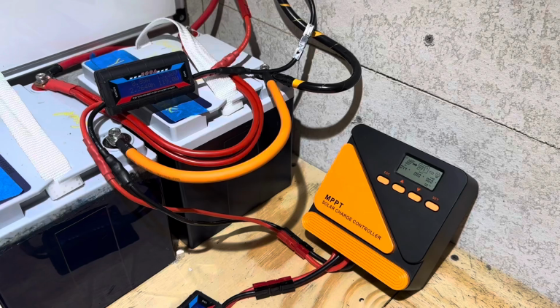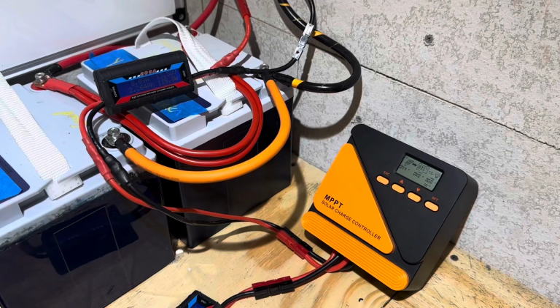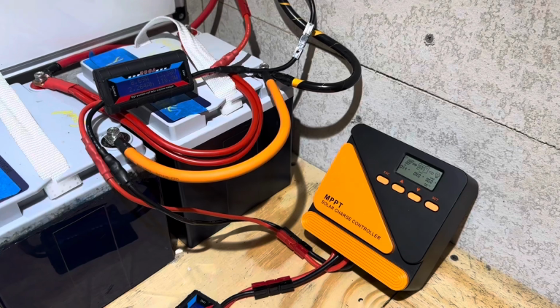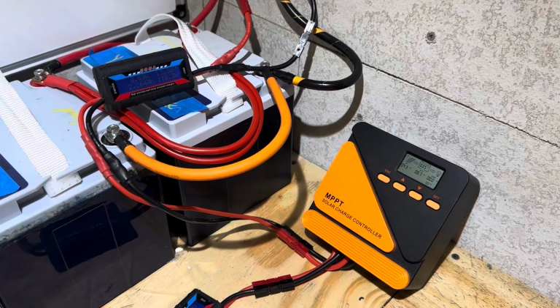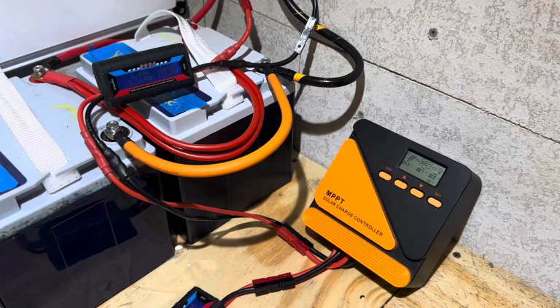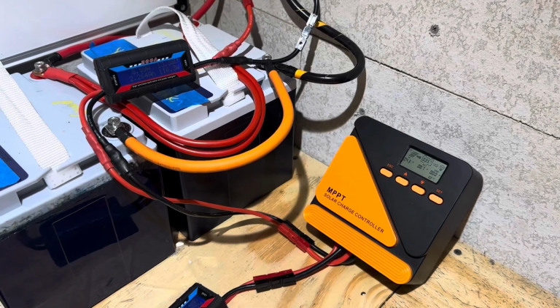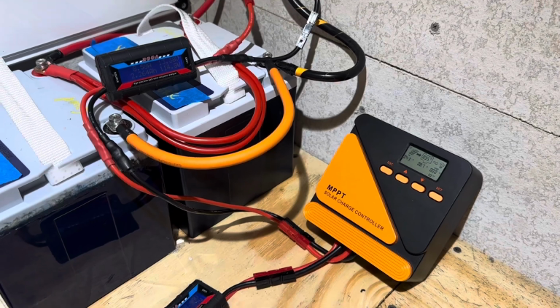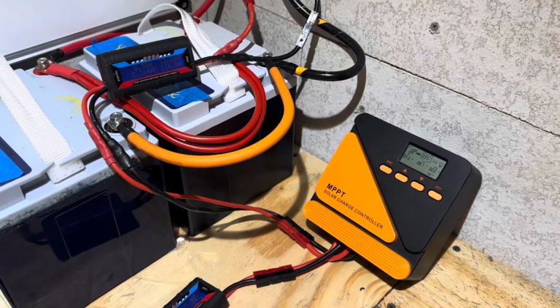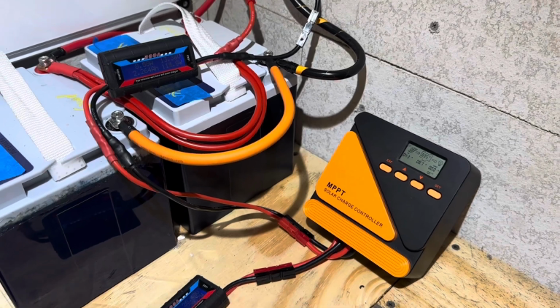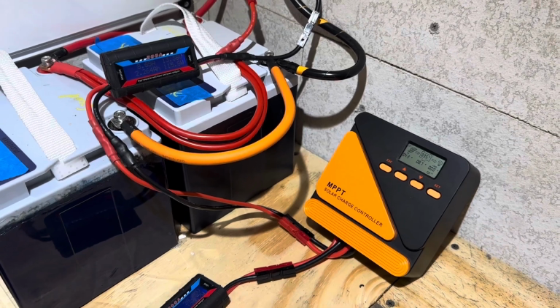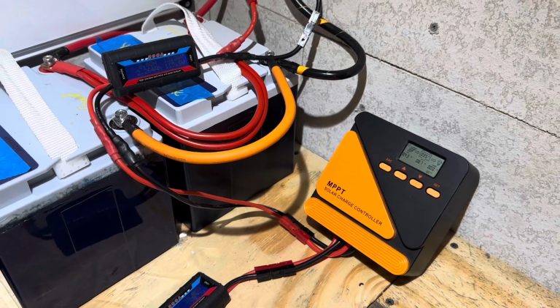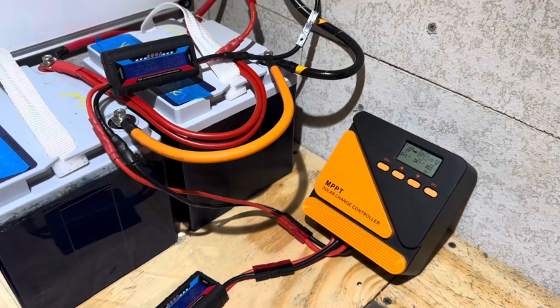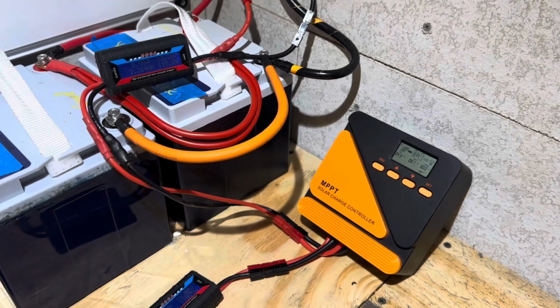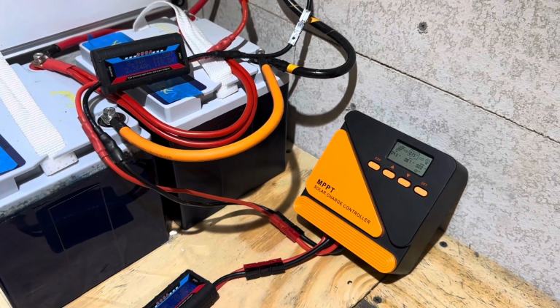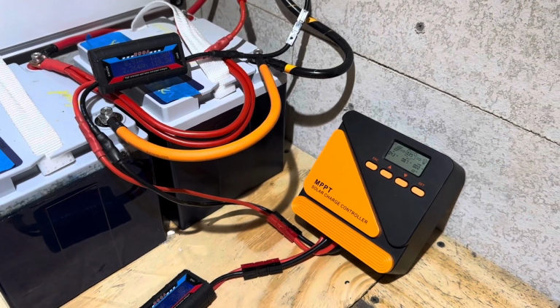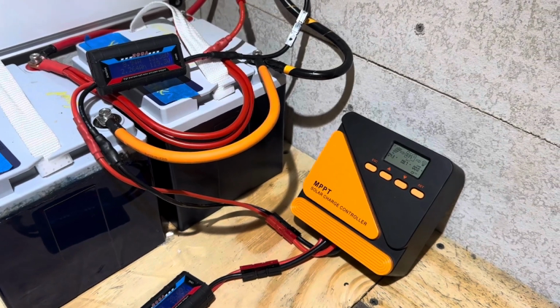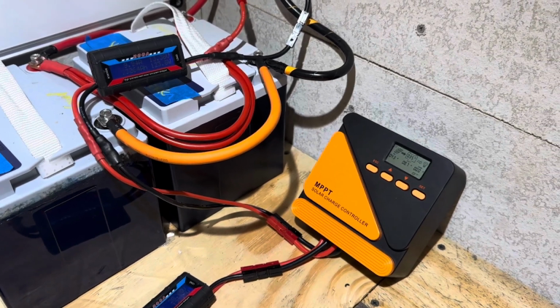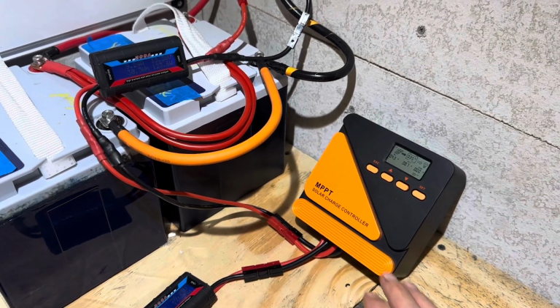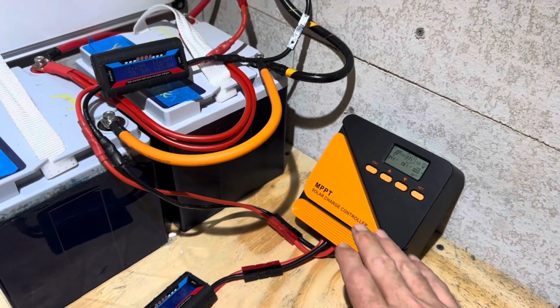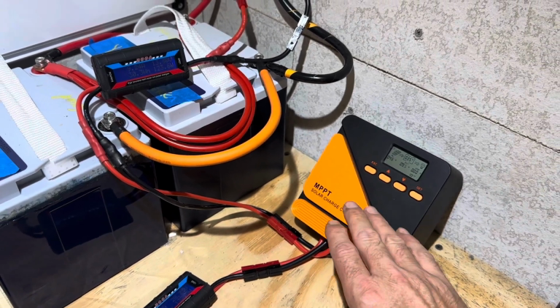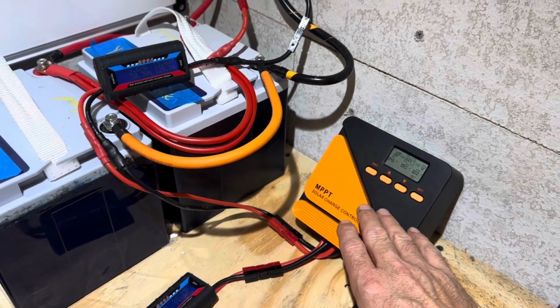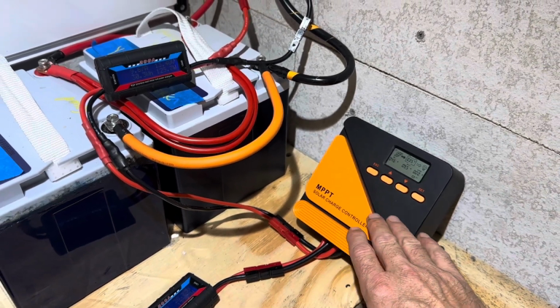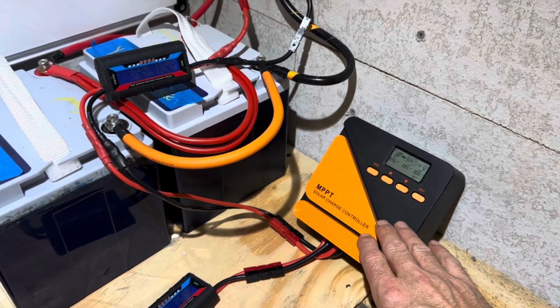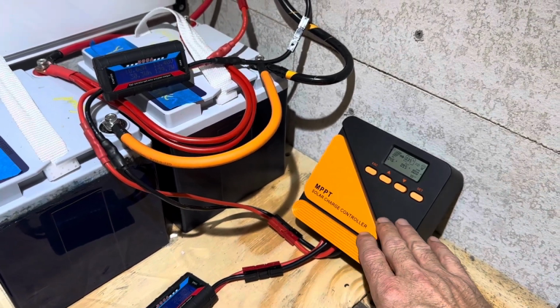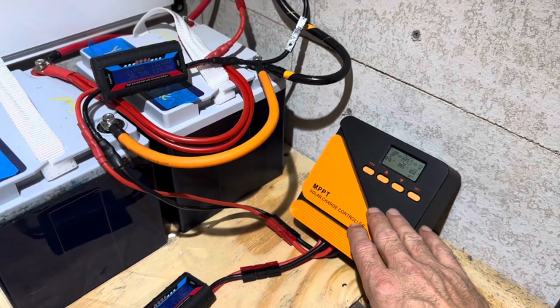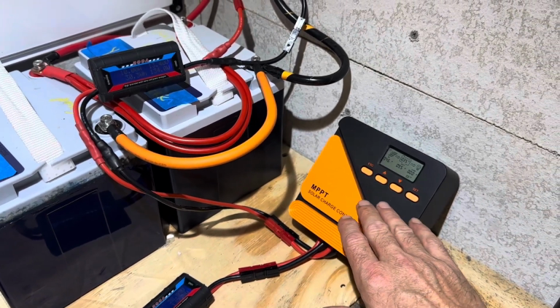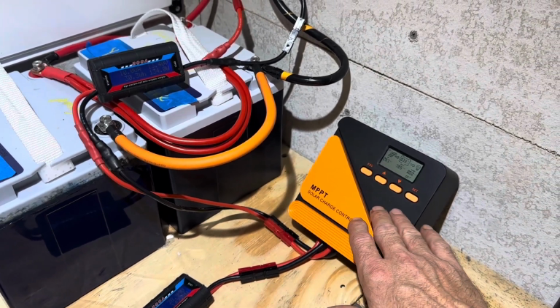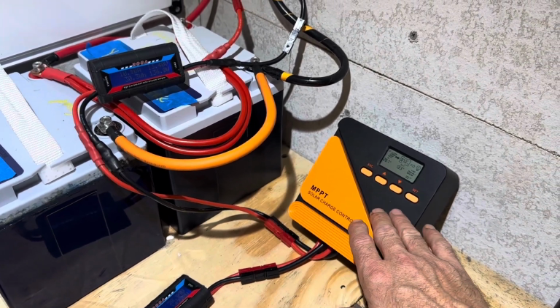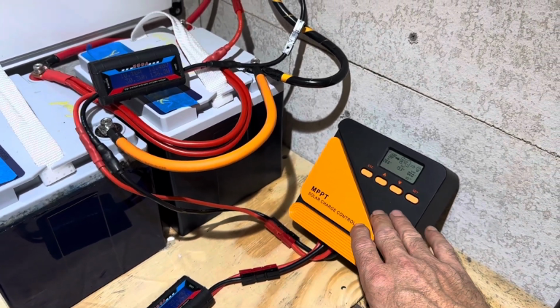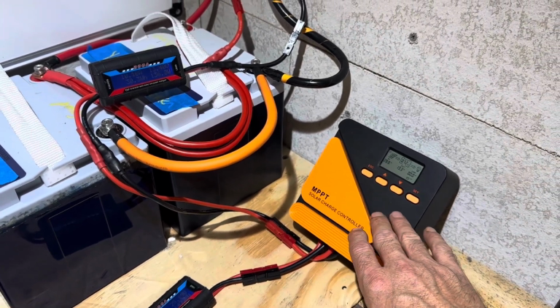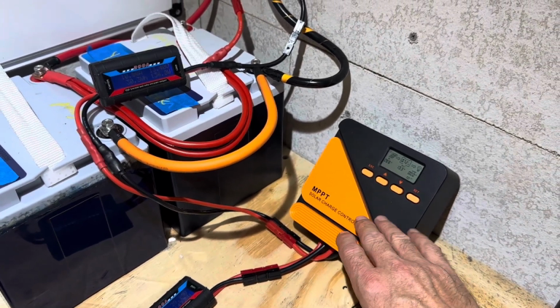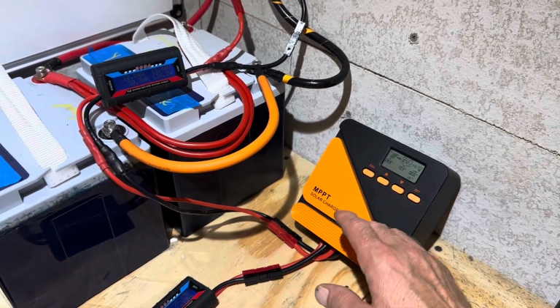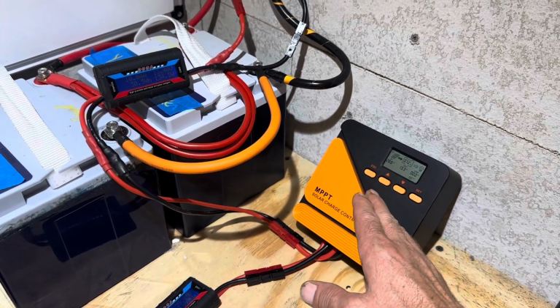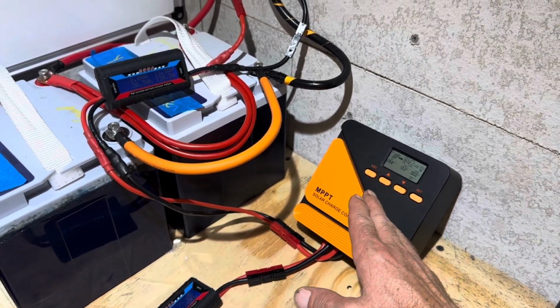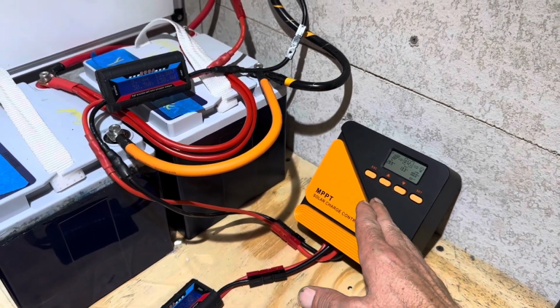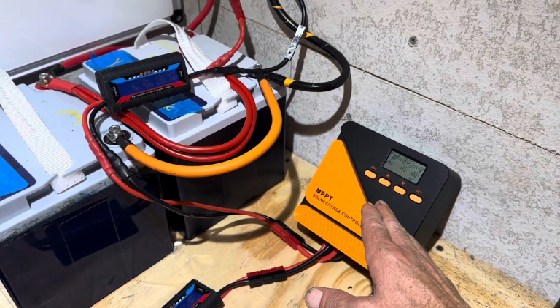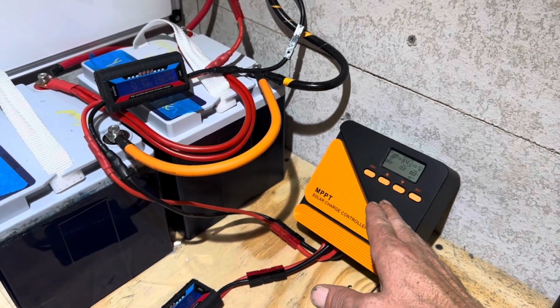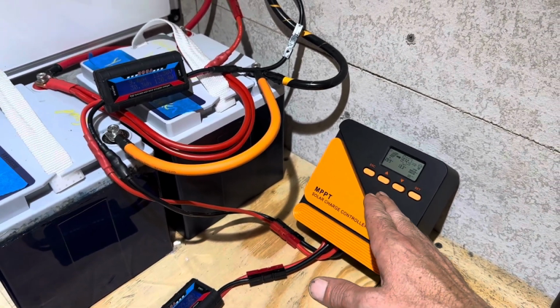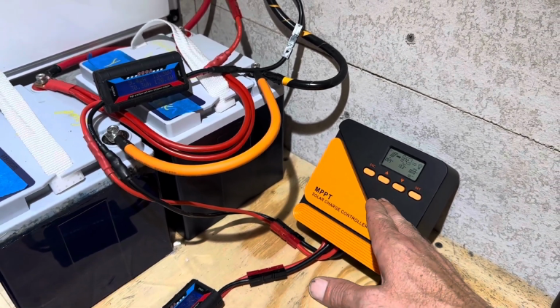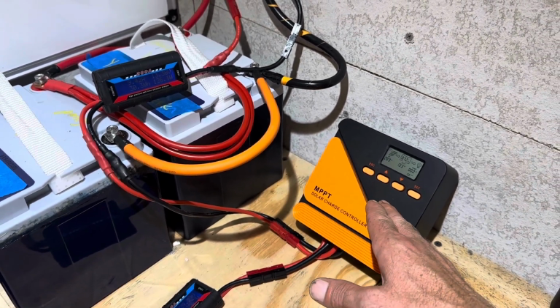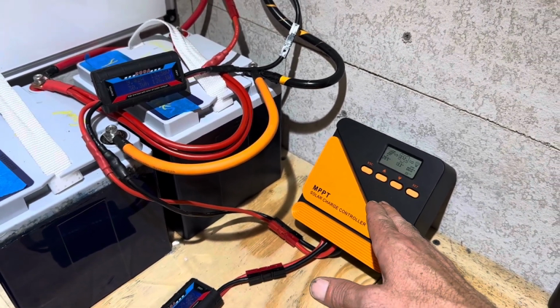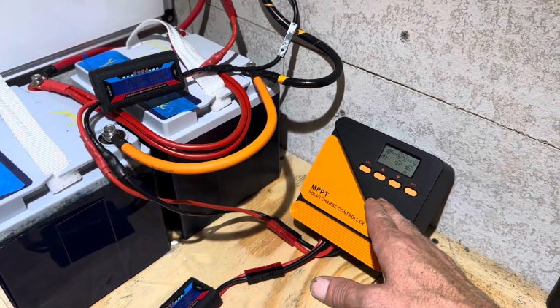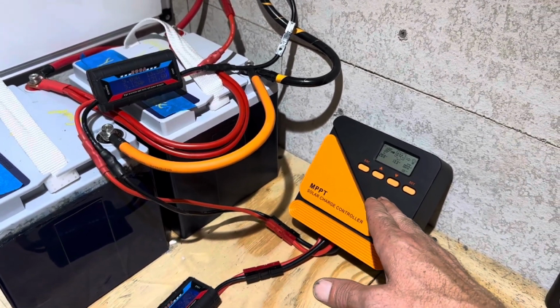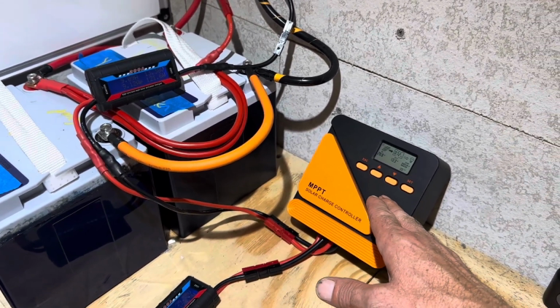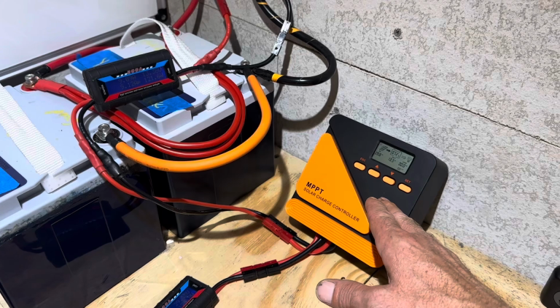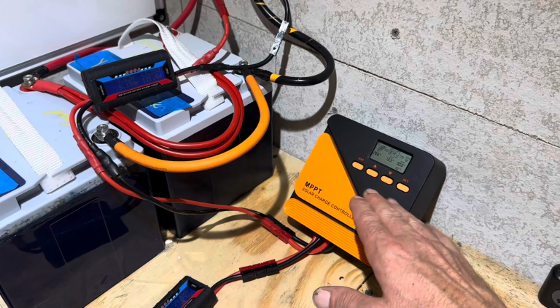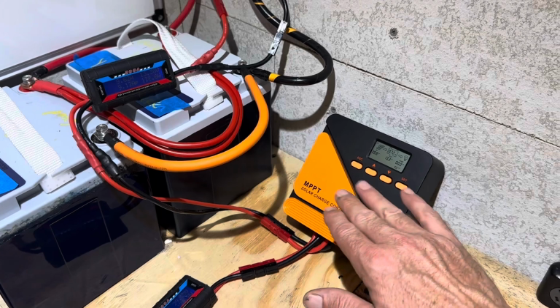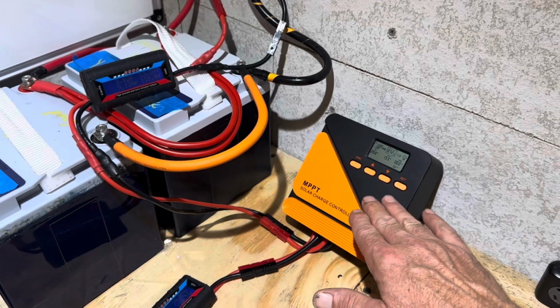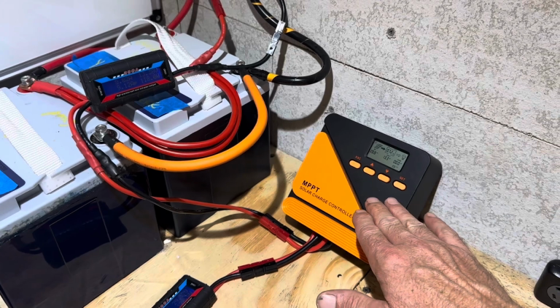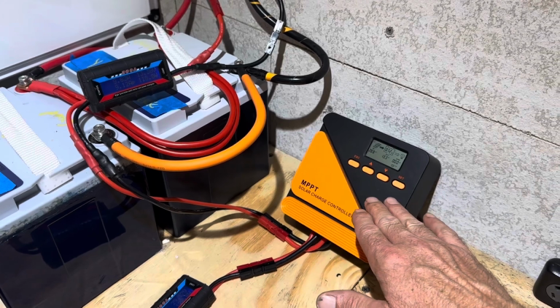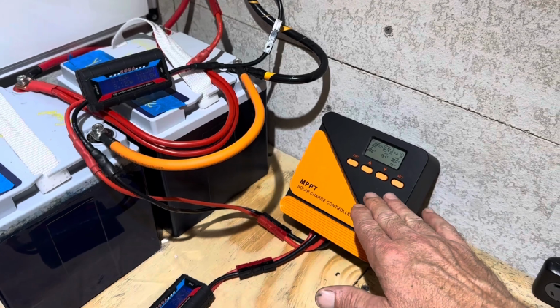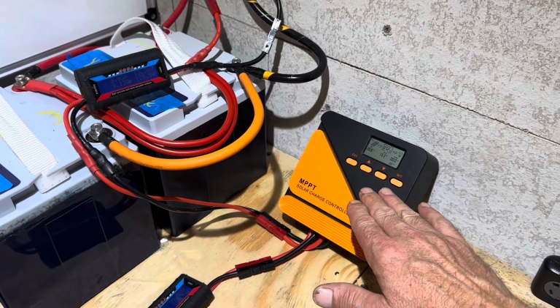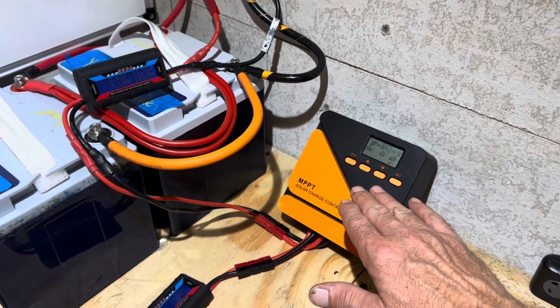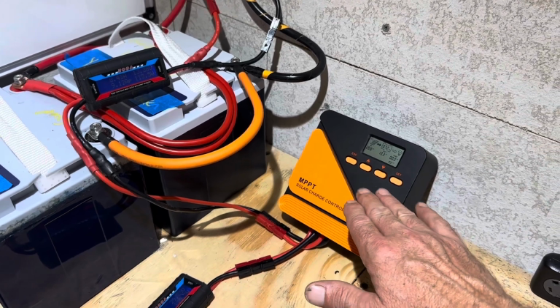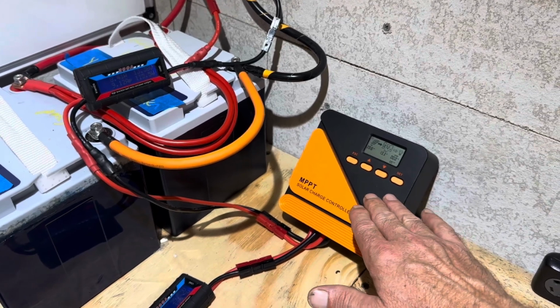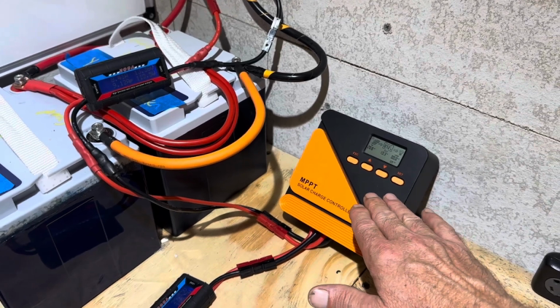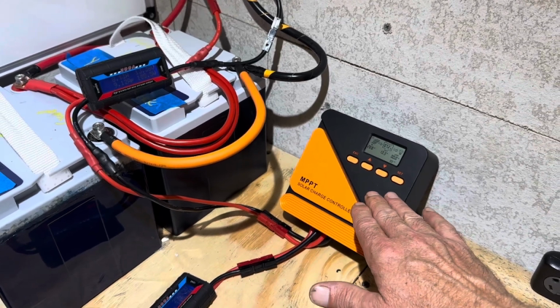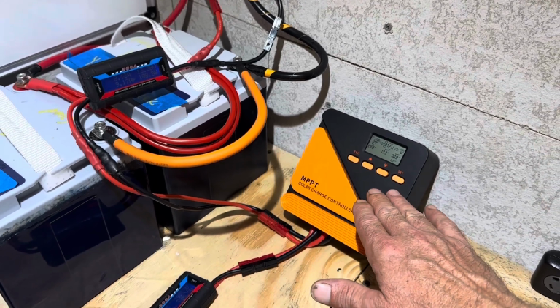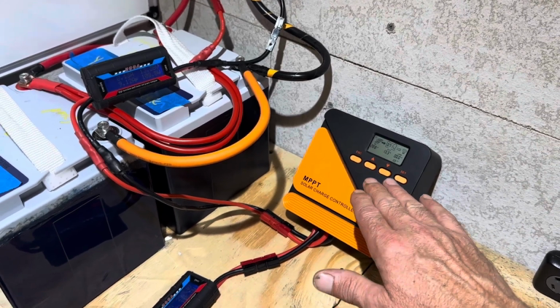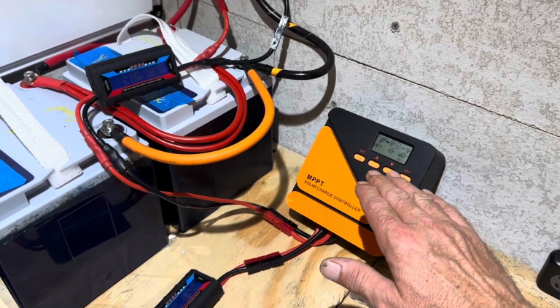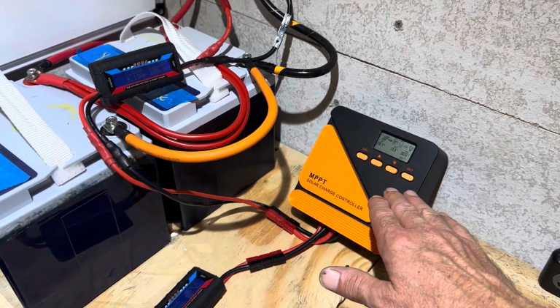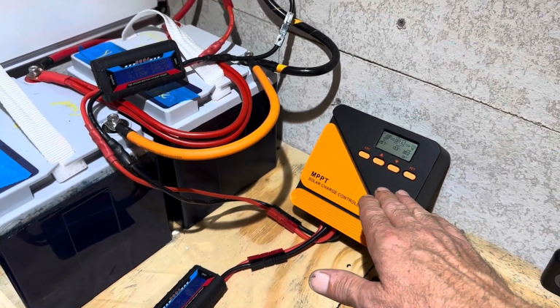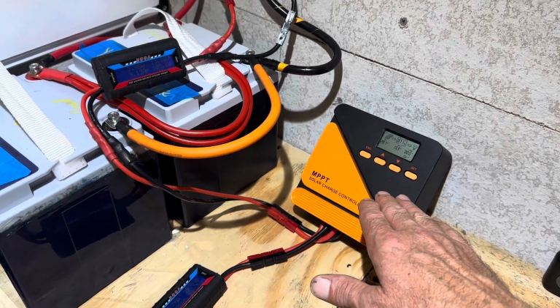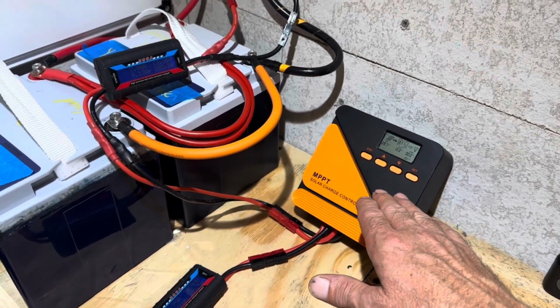Hey everybody, welcome back to the channel. I've been promising you a real-world test on this little cheap iSun Energy 20 amp MPPT charge controller.